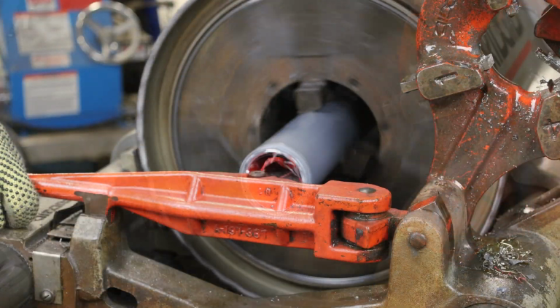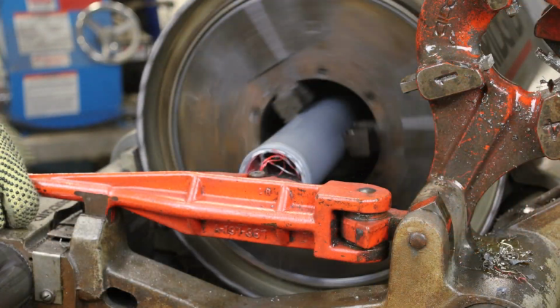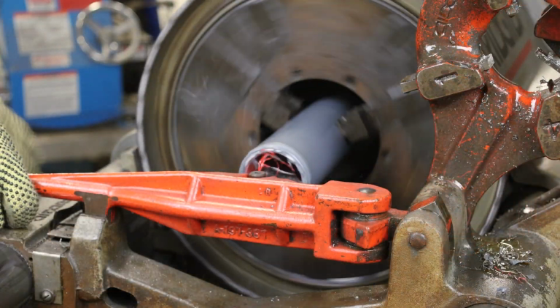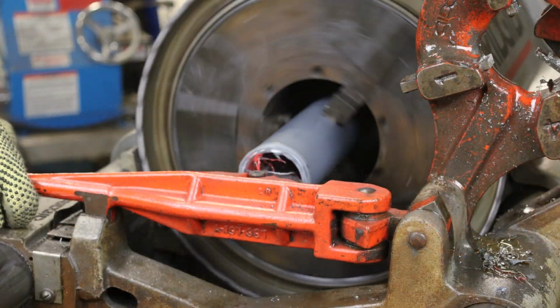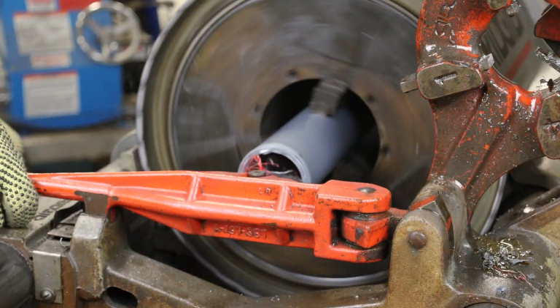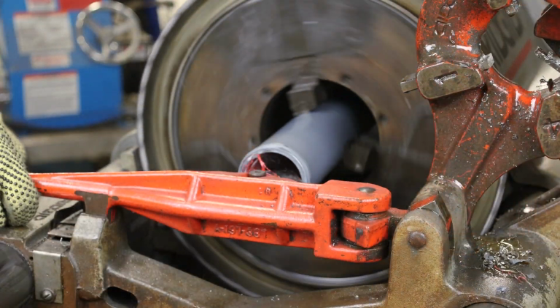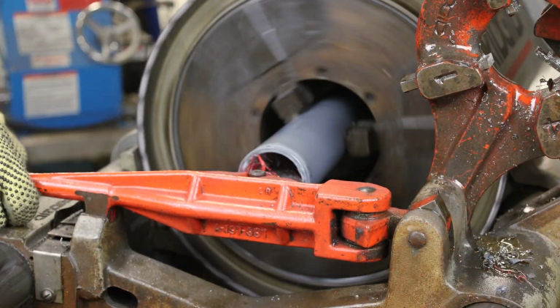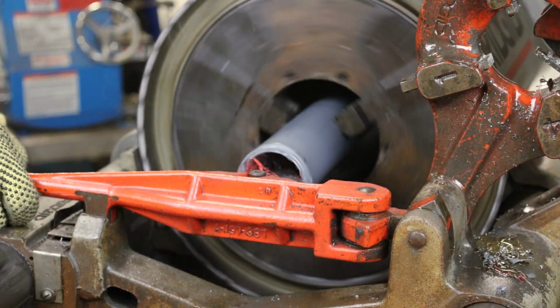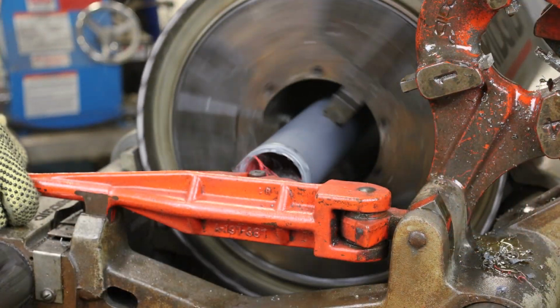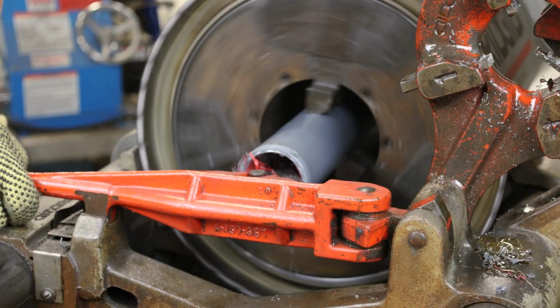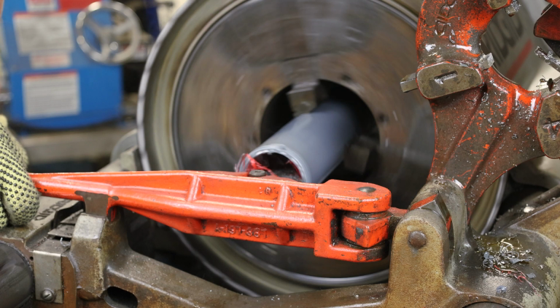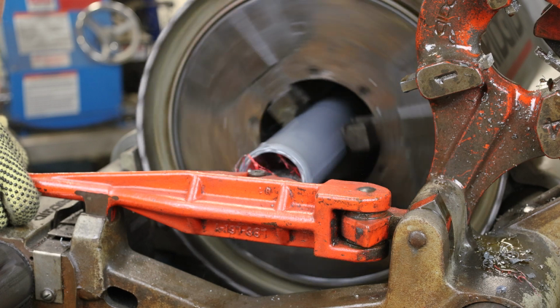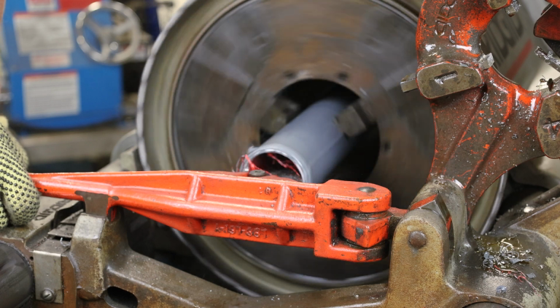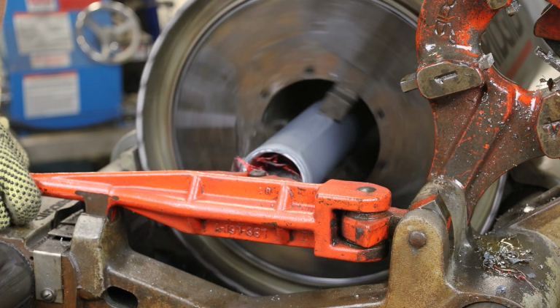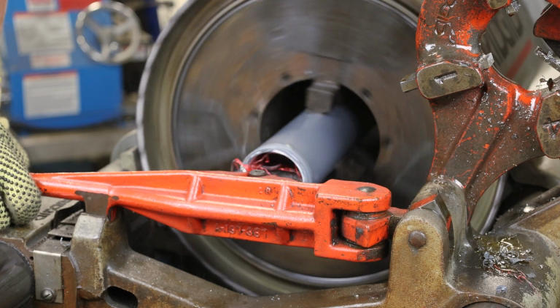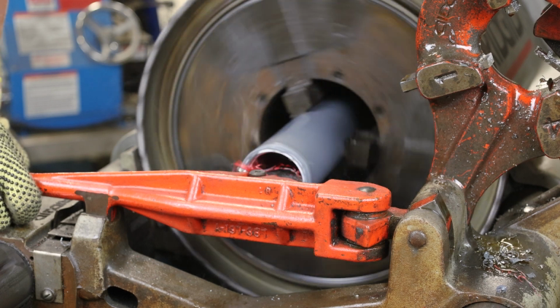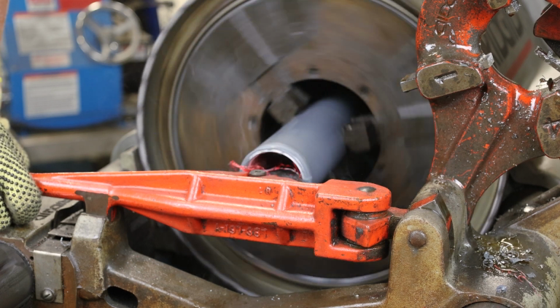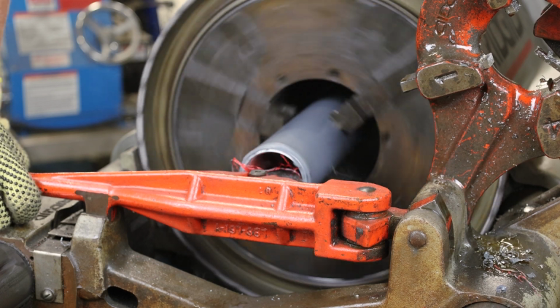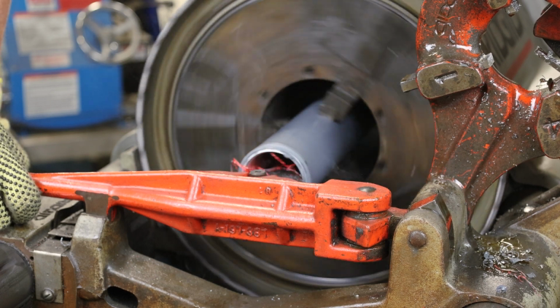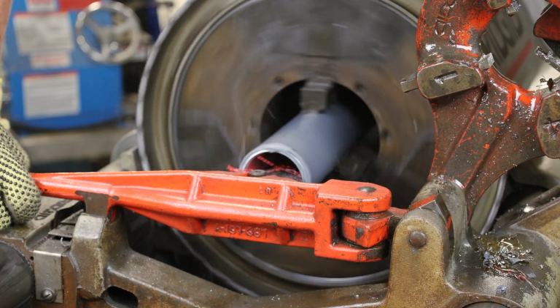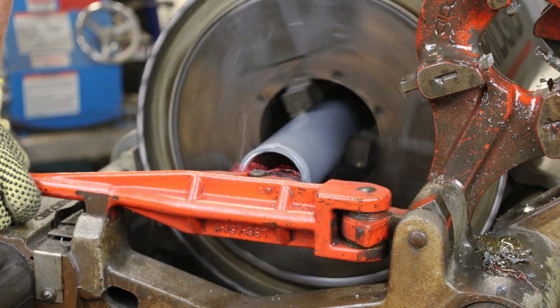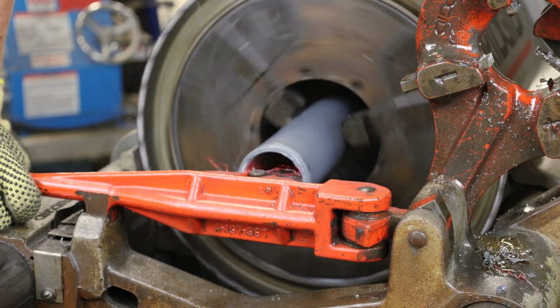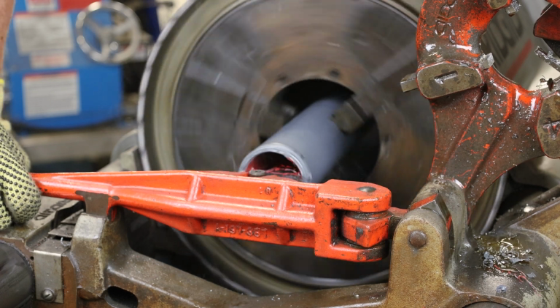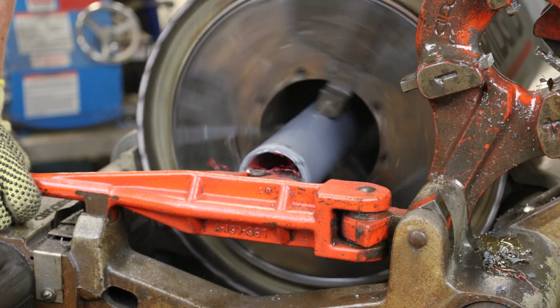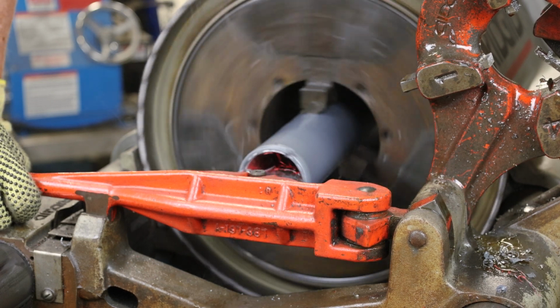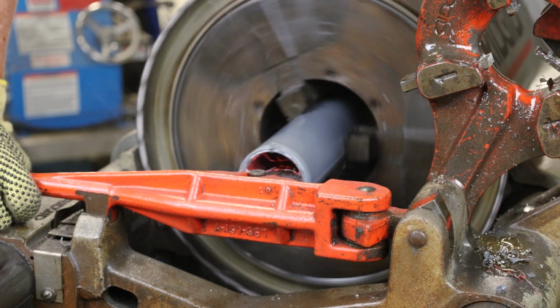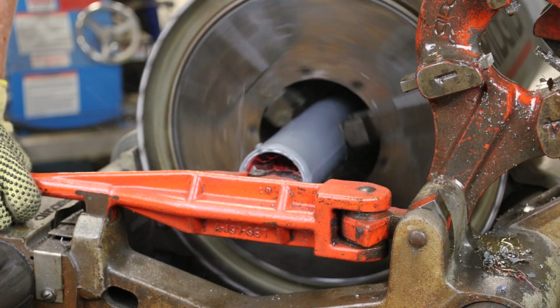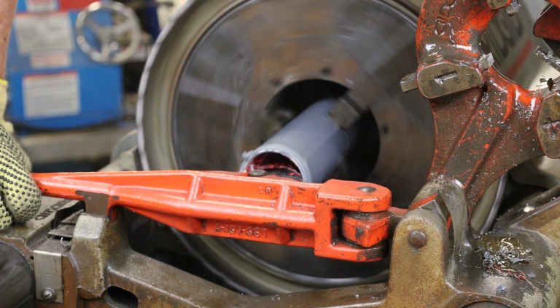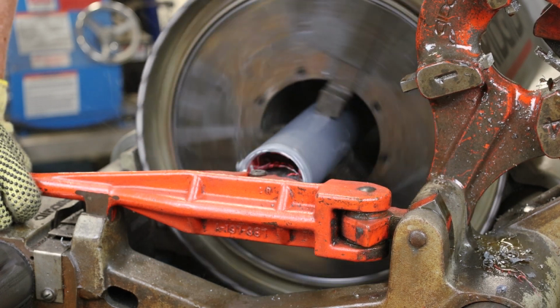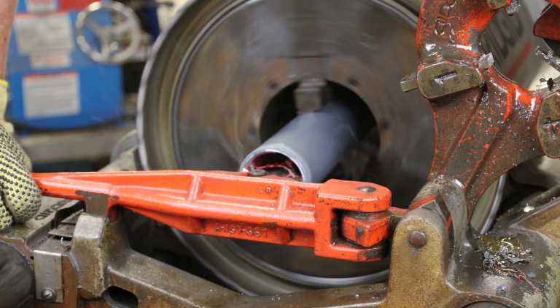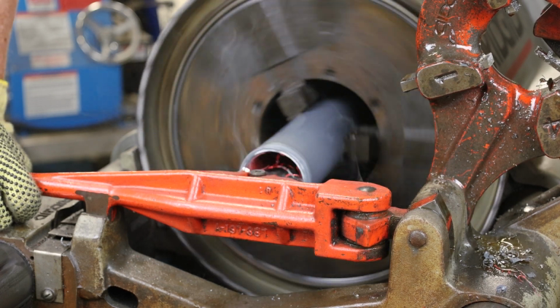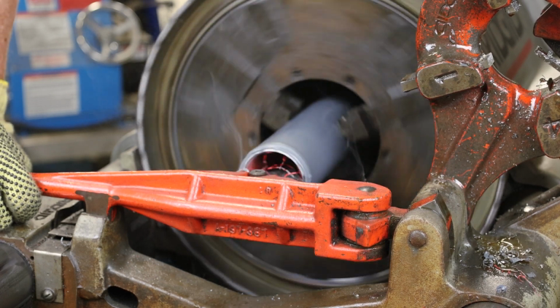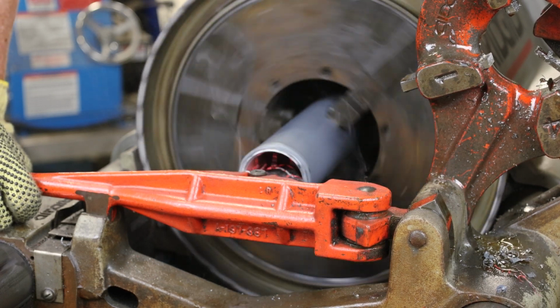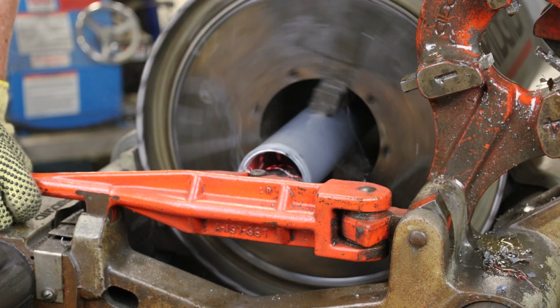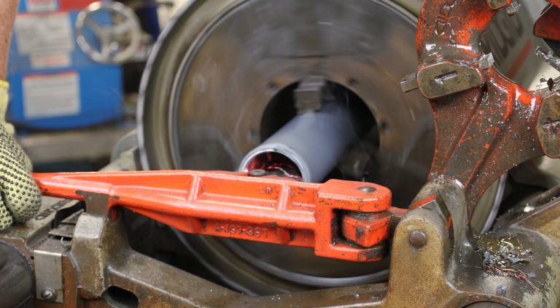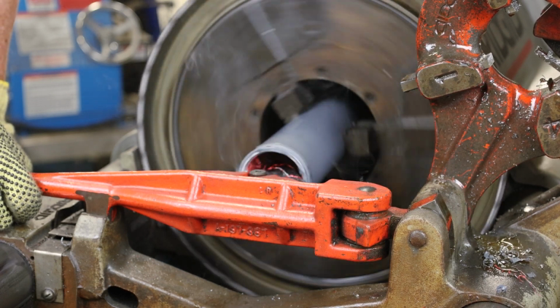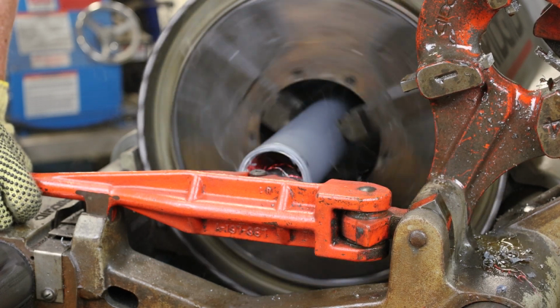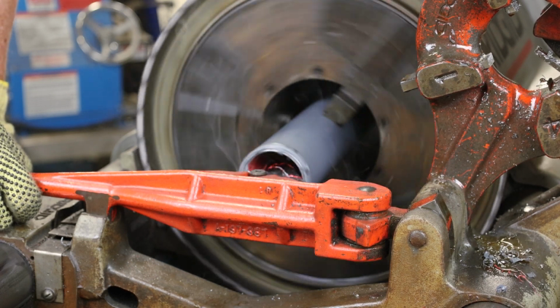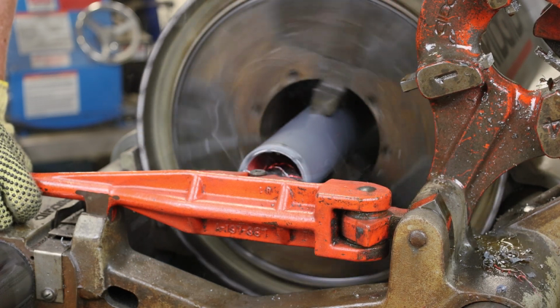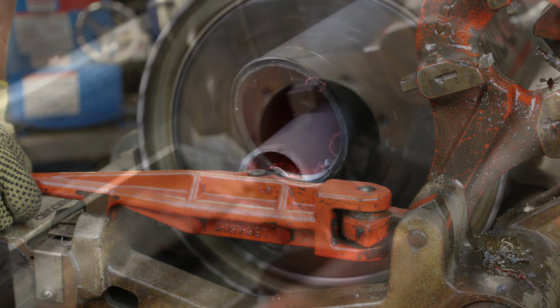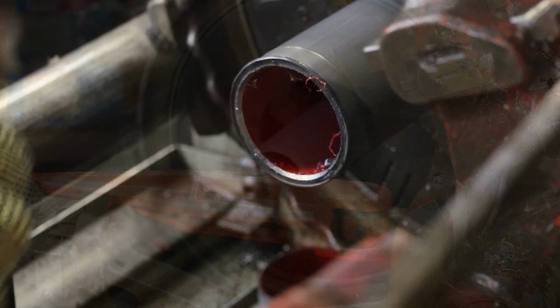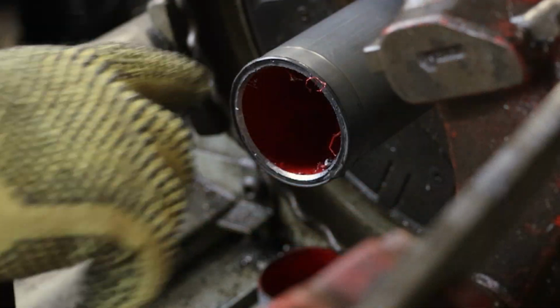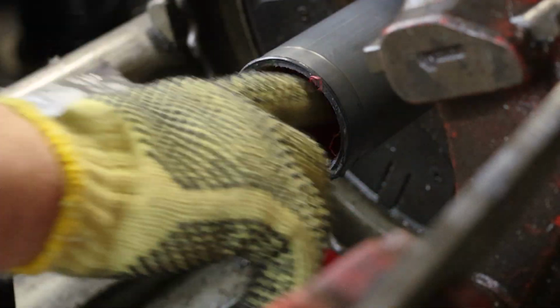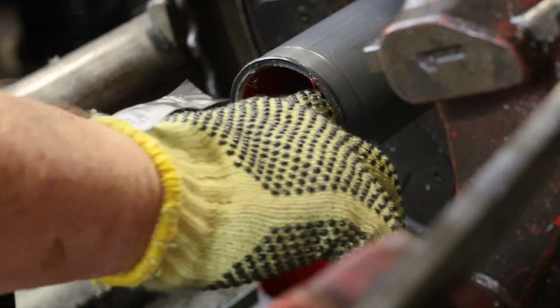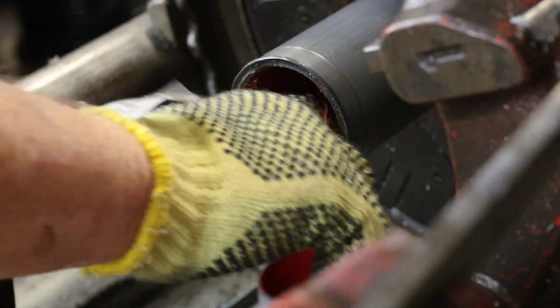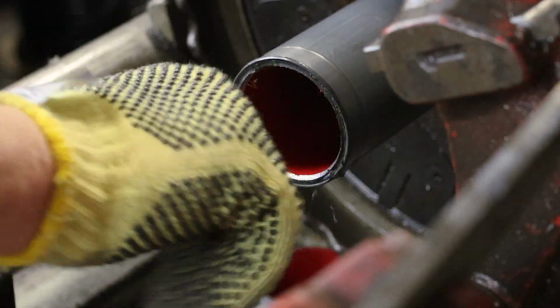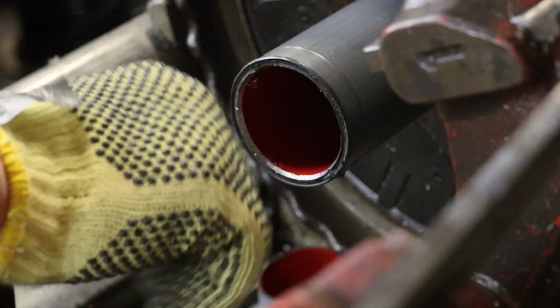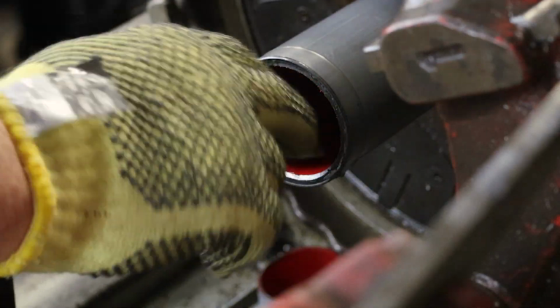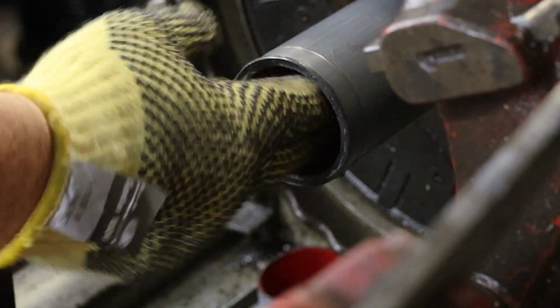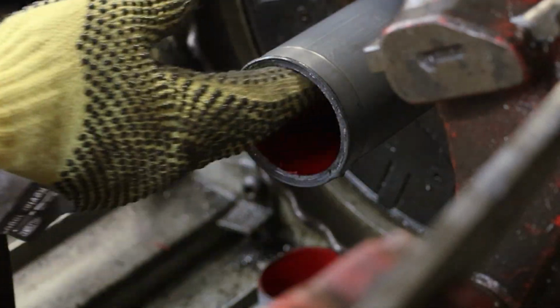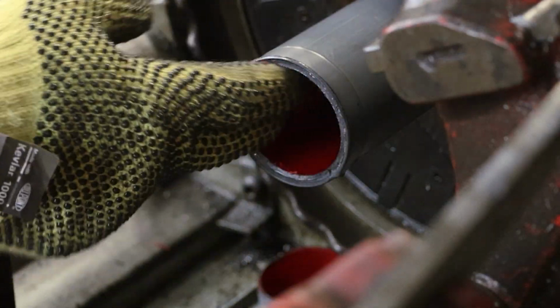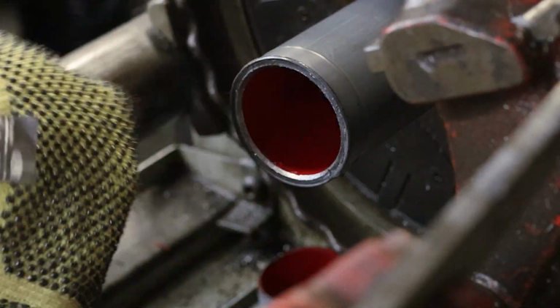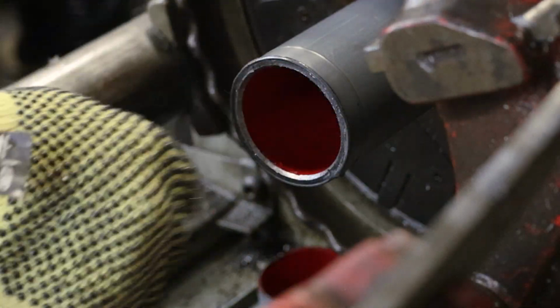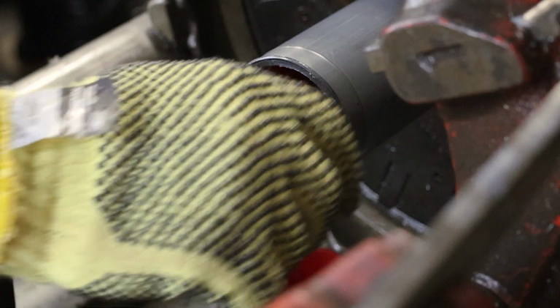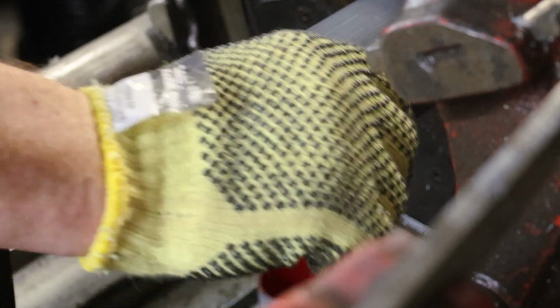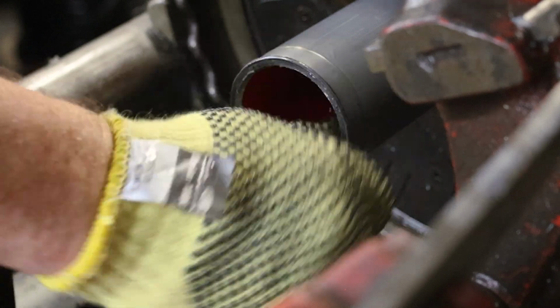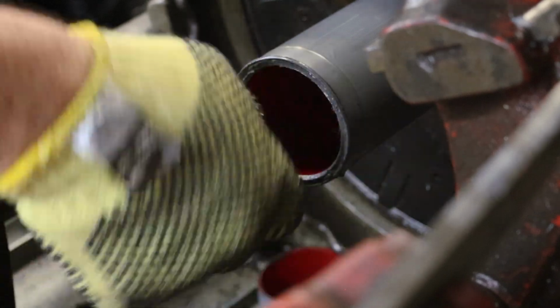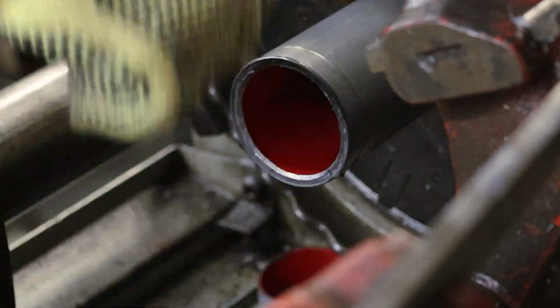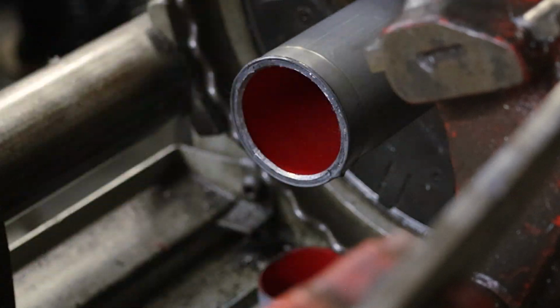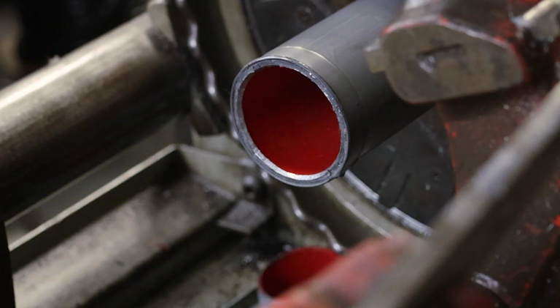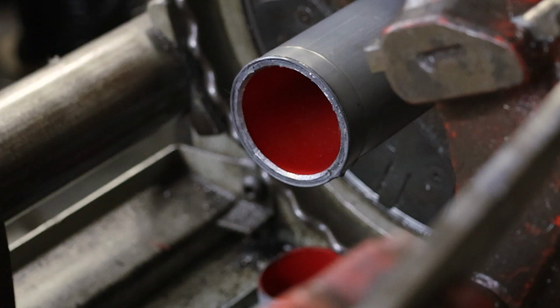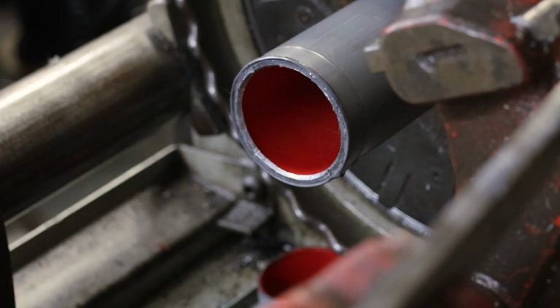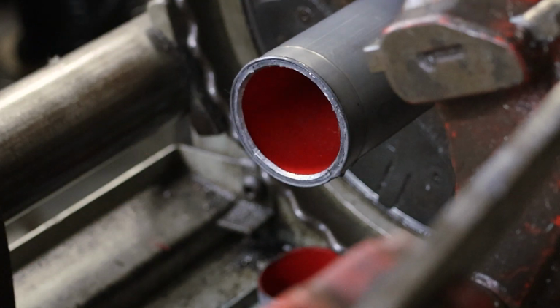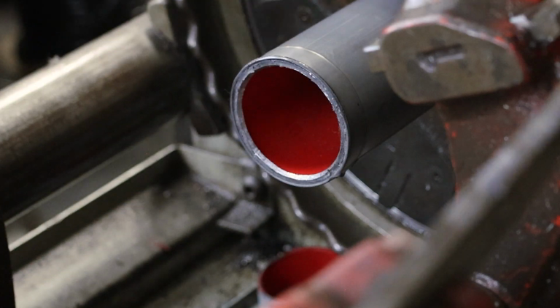Use a reamer to remove any rough edges caused by the cutting operation. This ensures that the wire pulled through the conduit will not be damaged.